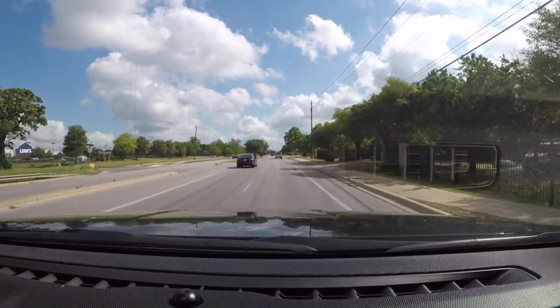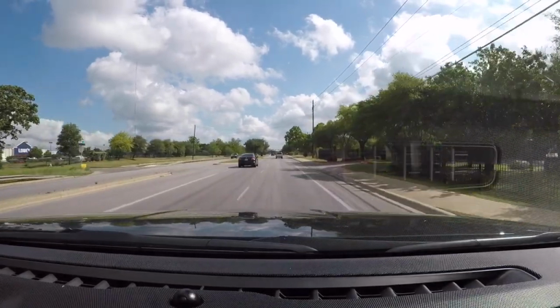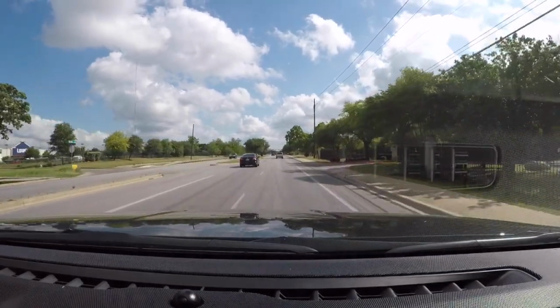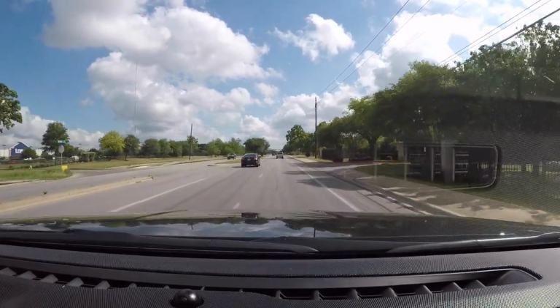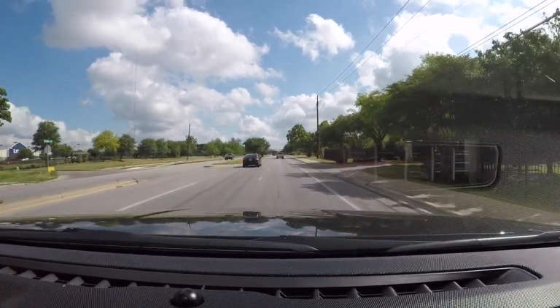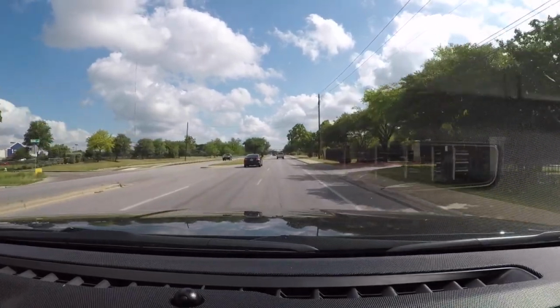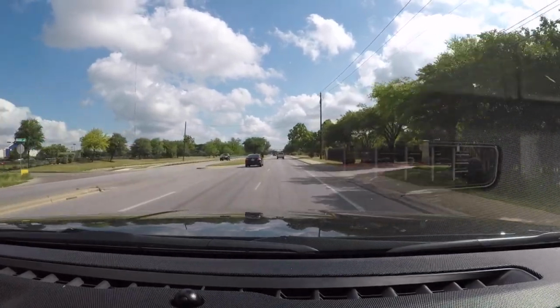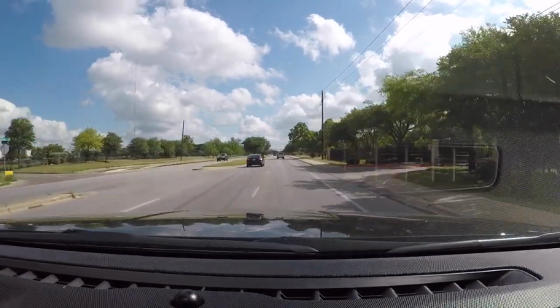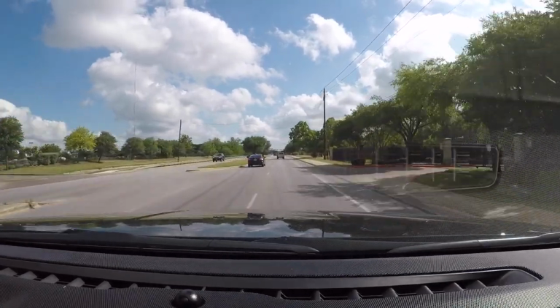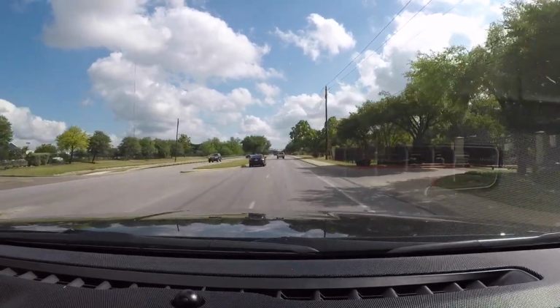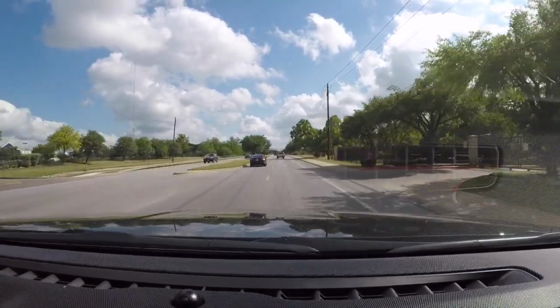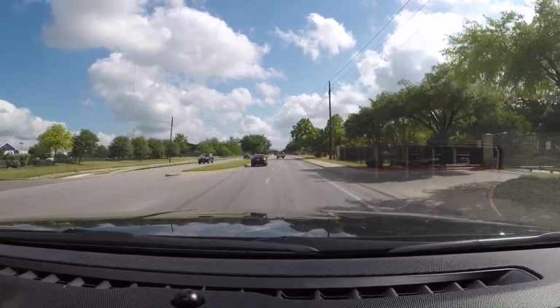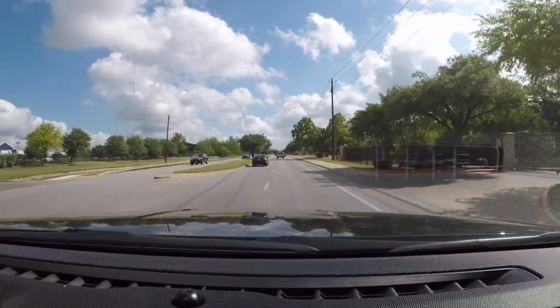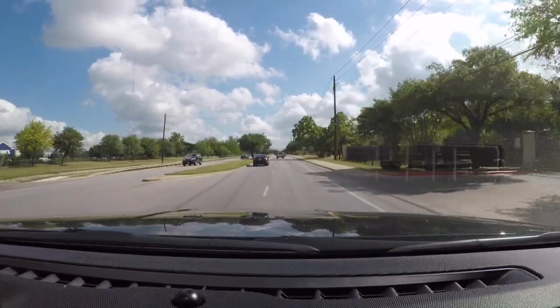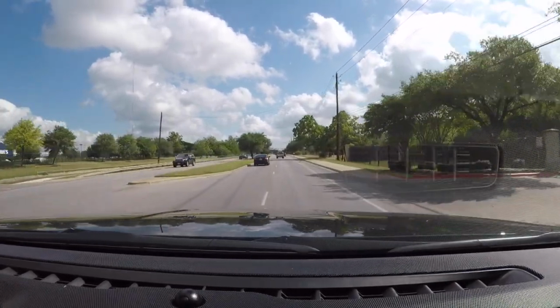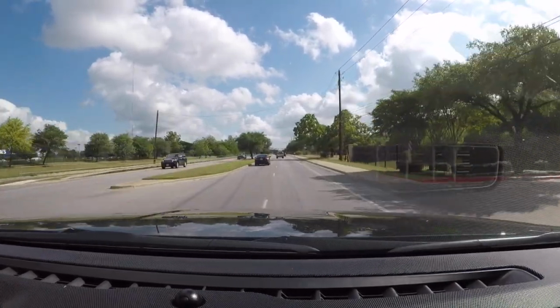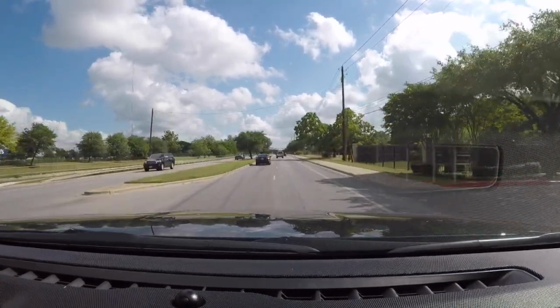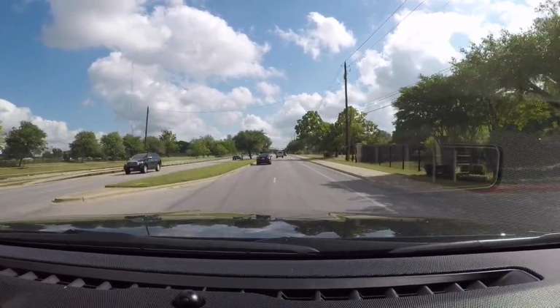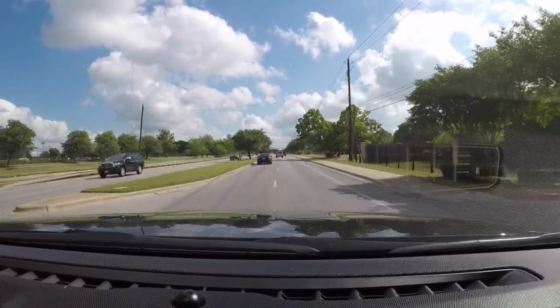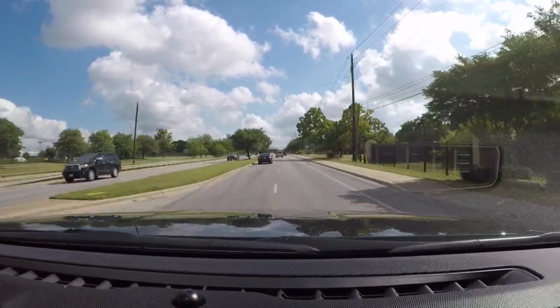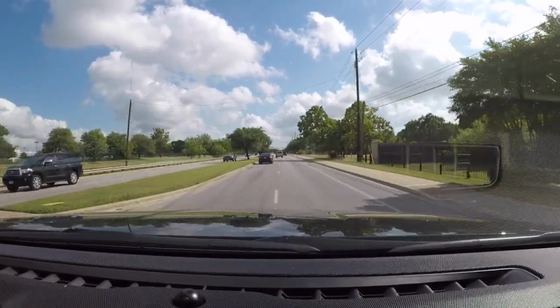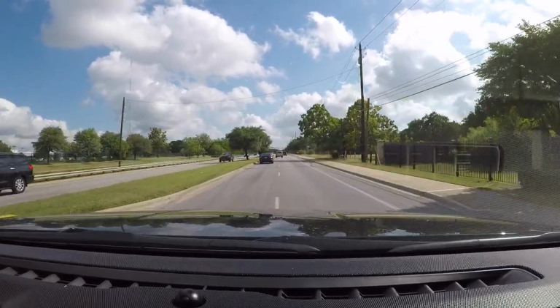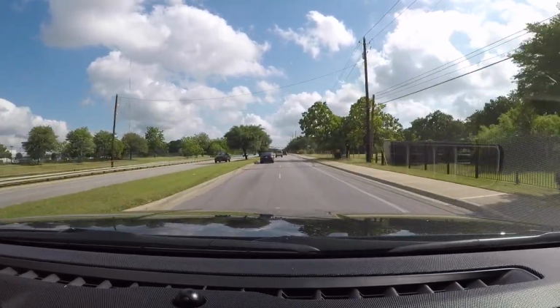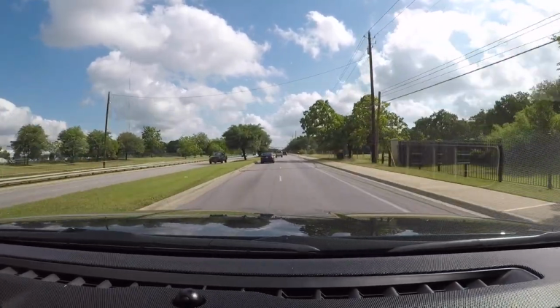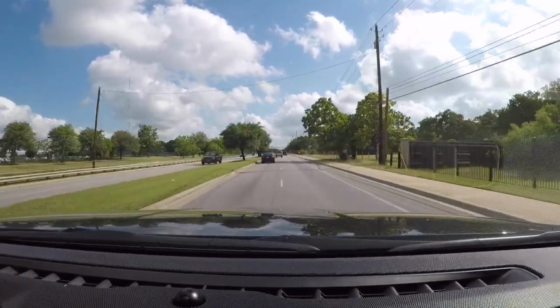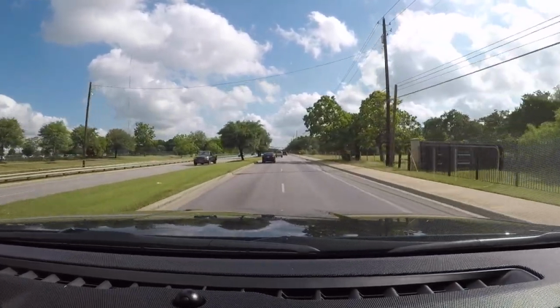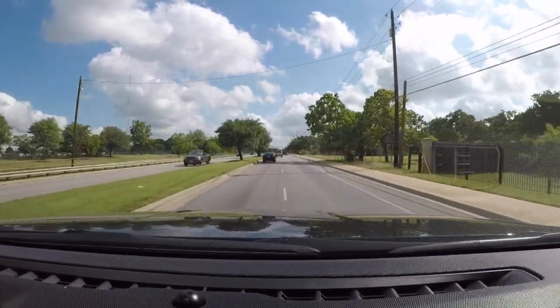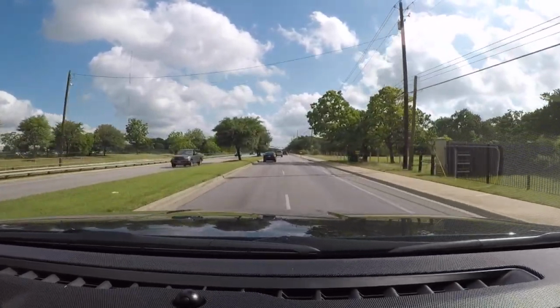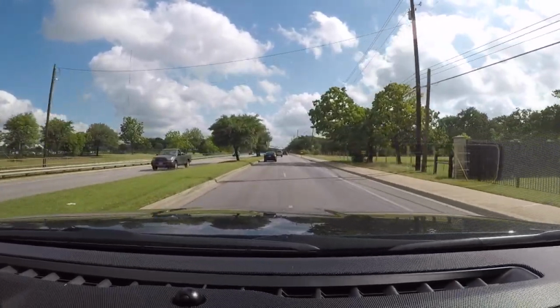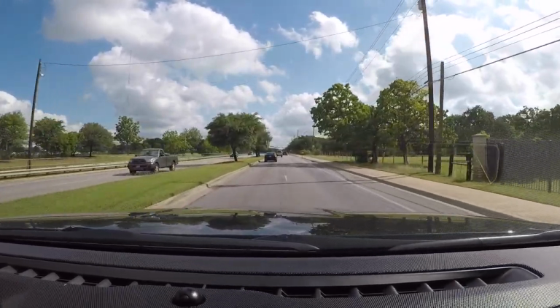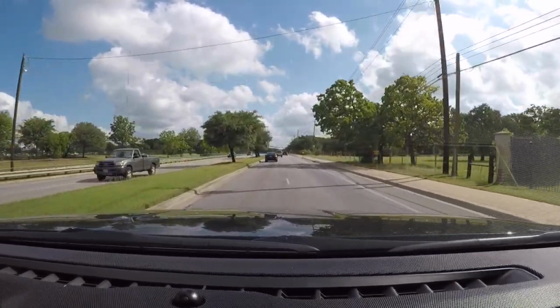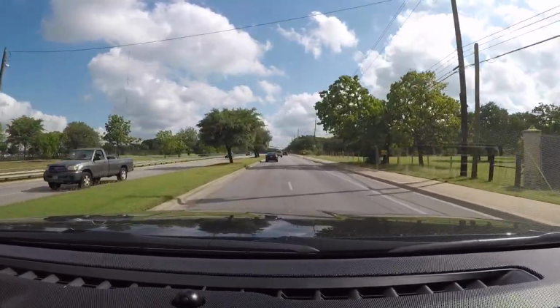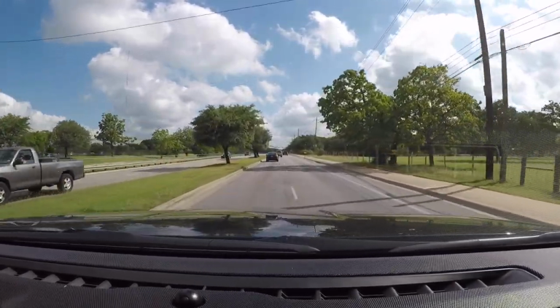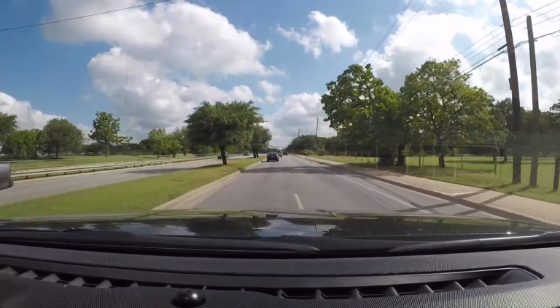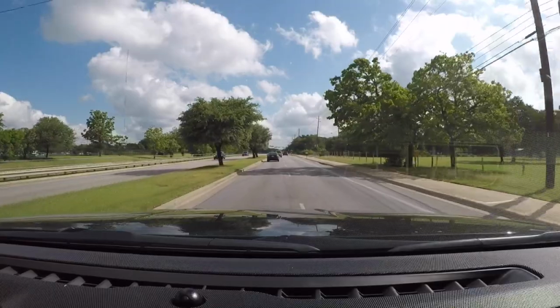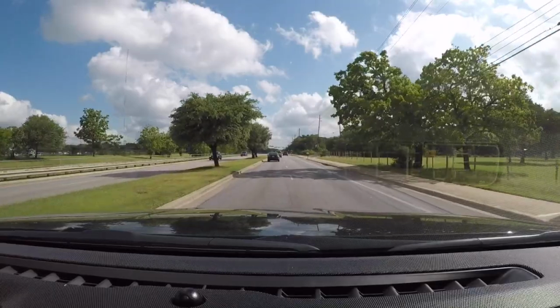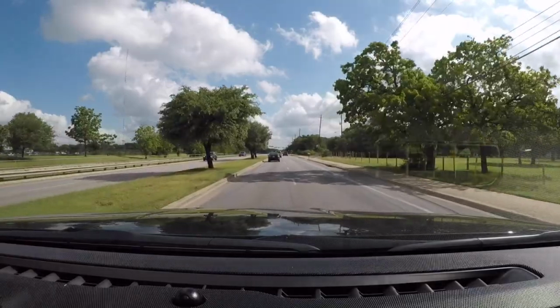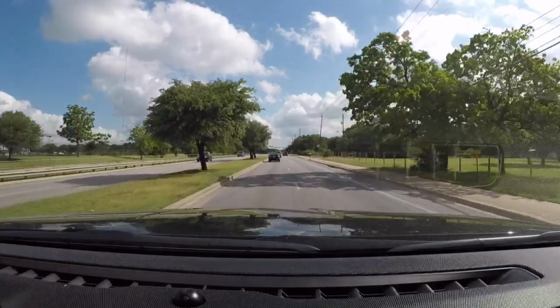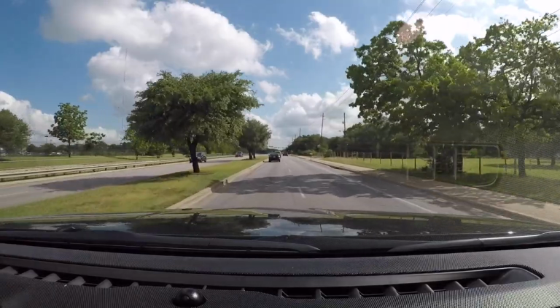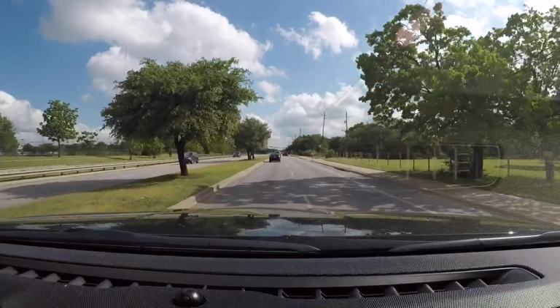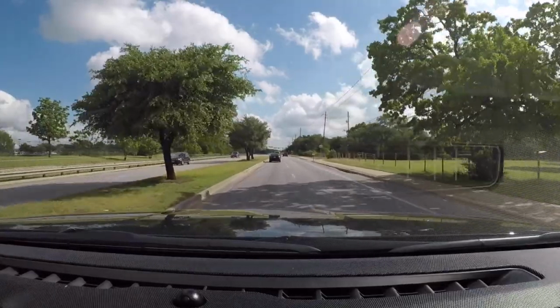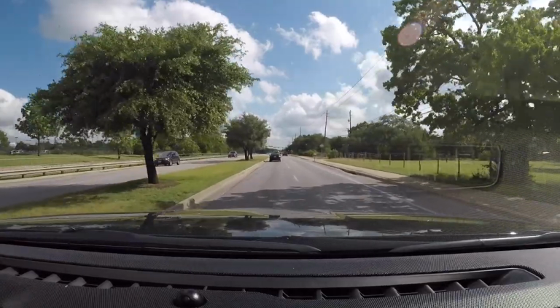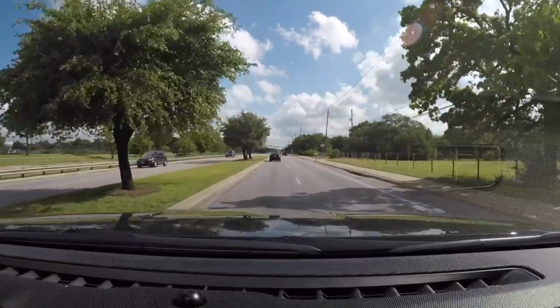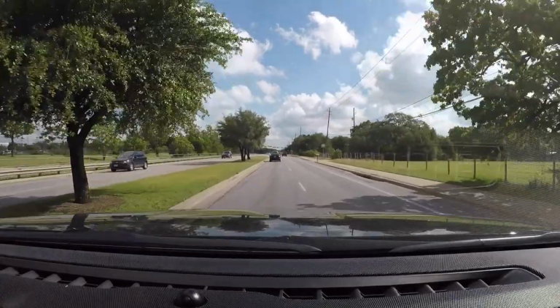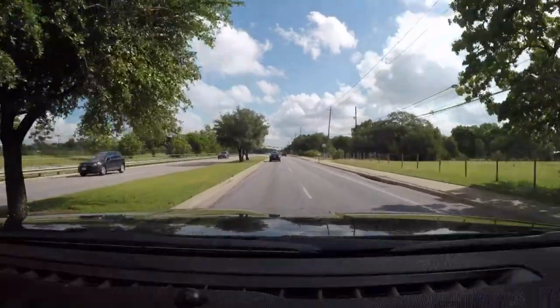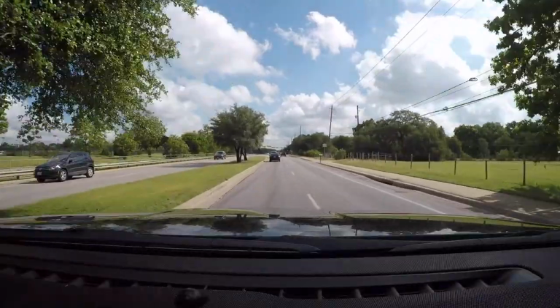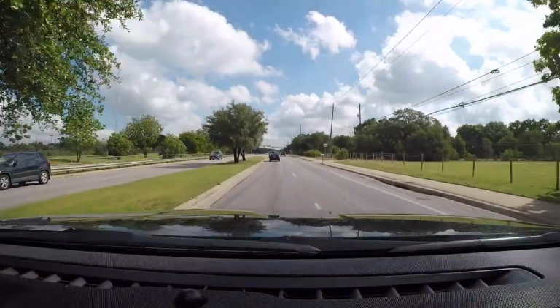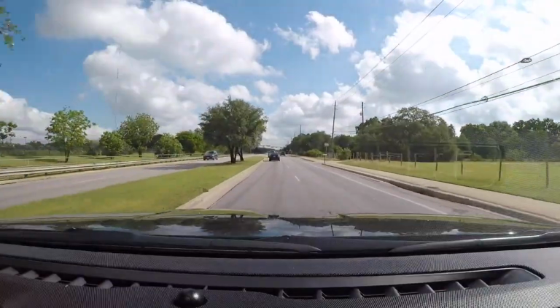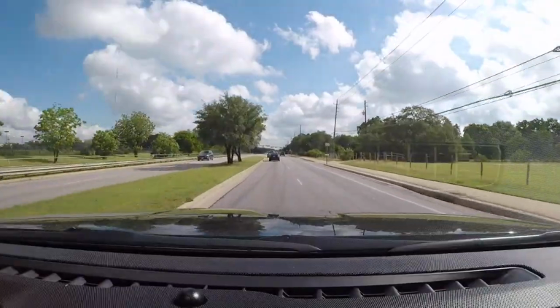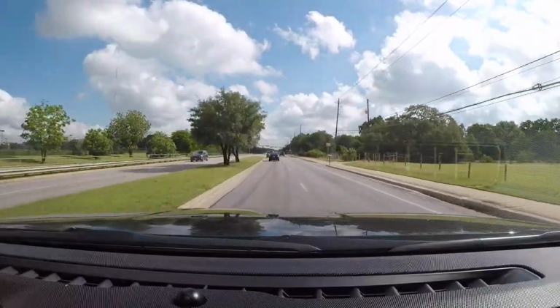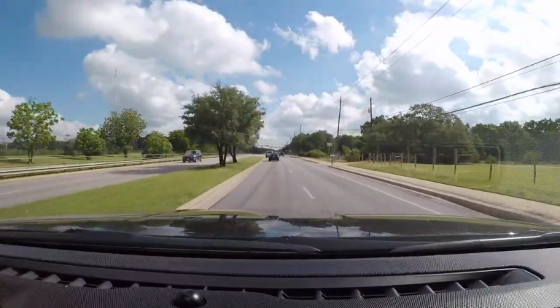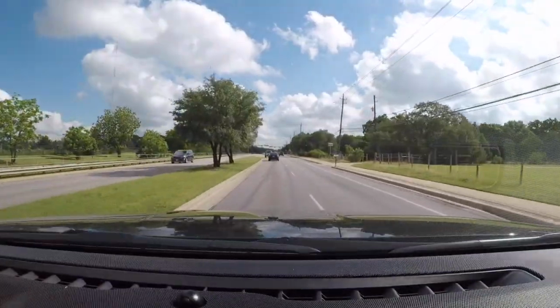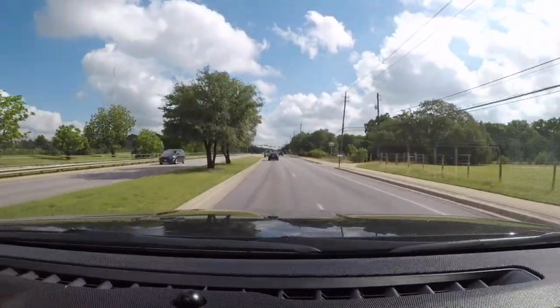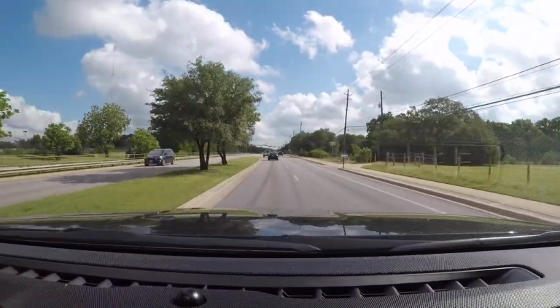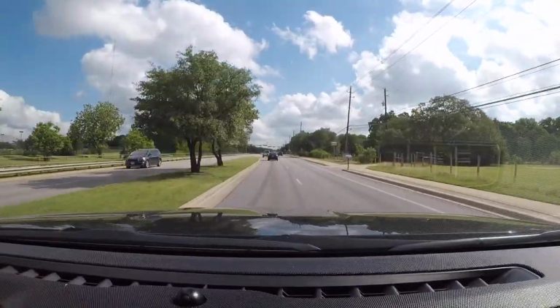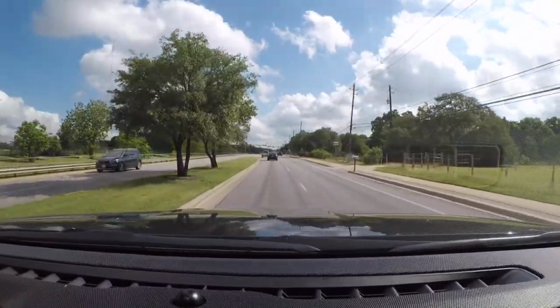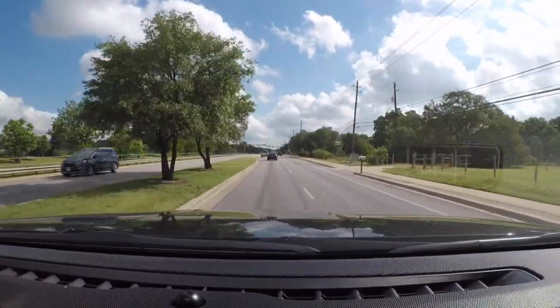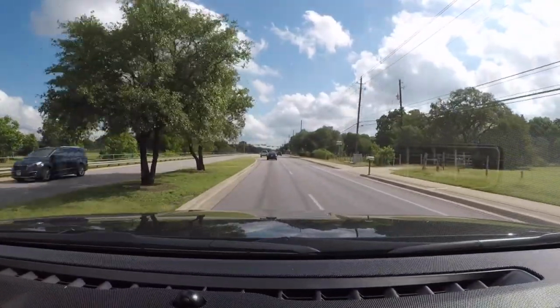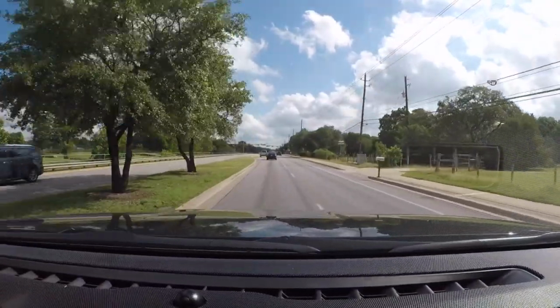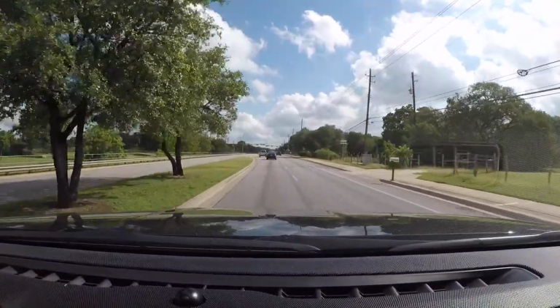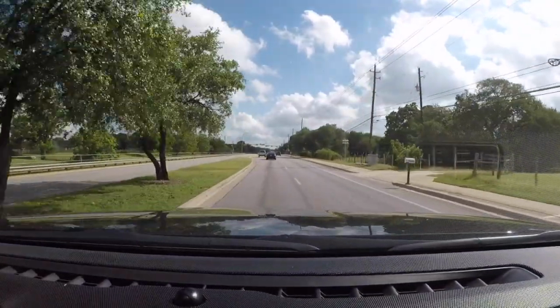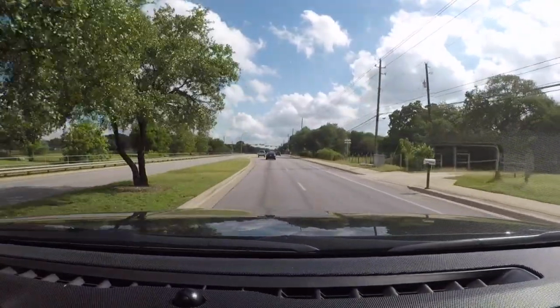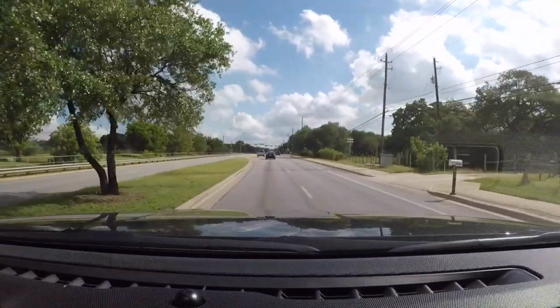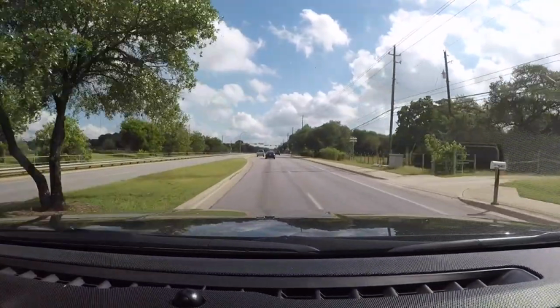As I change lanes, I'm checking my side view and checking my rear view. Once I complete the lane change, I go ahead and turn my blinker off.